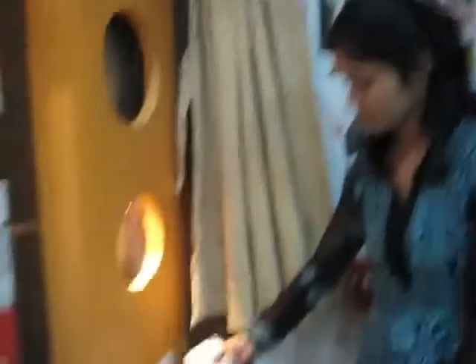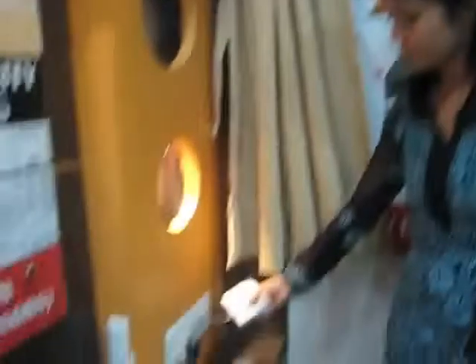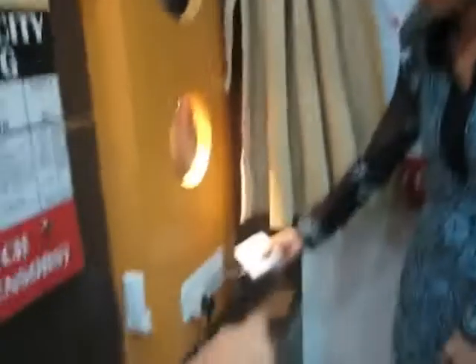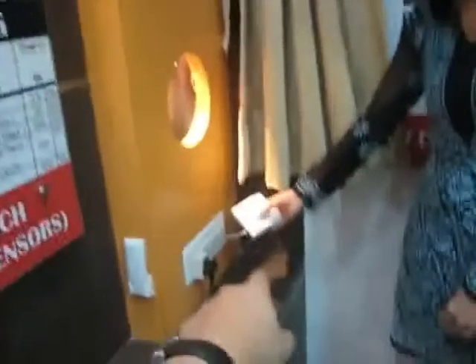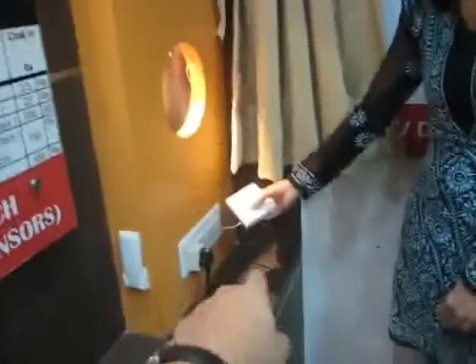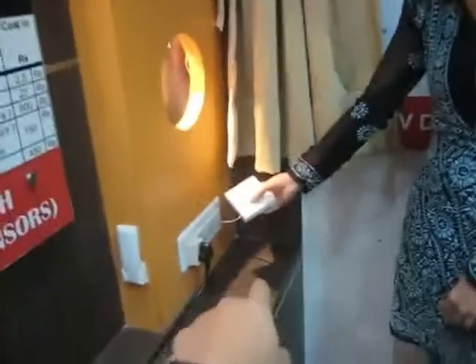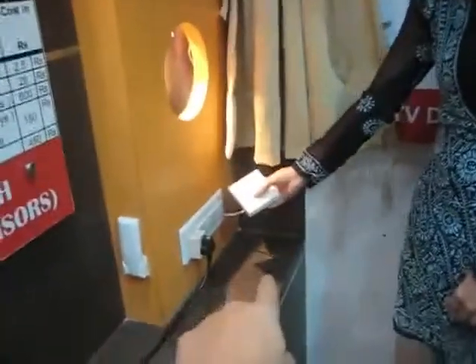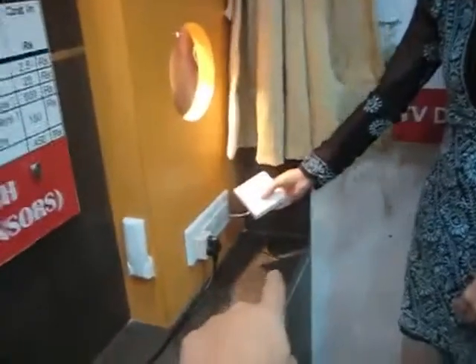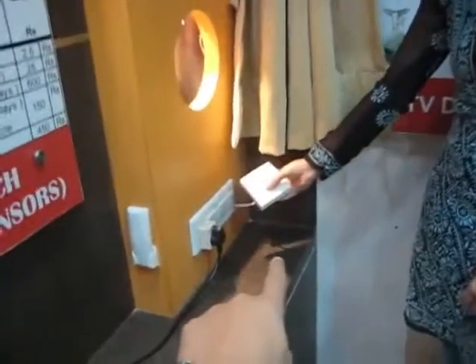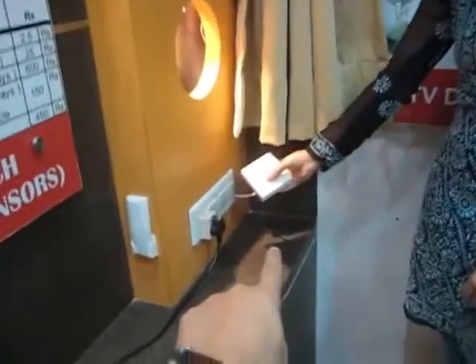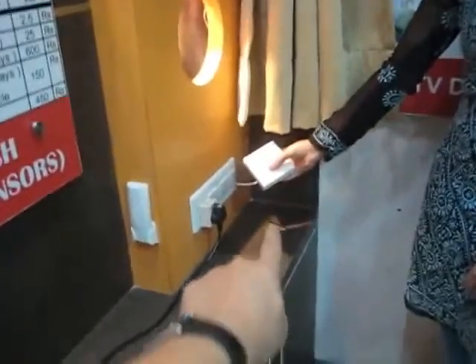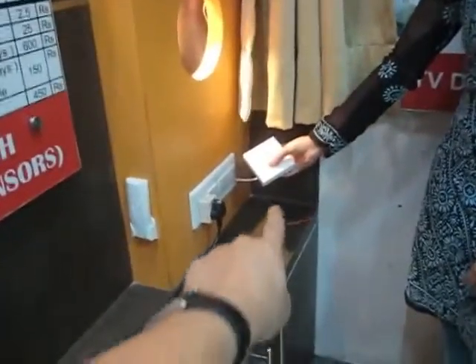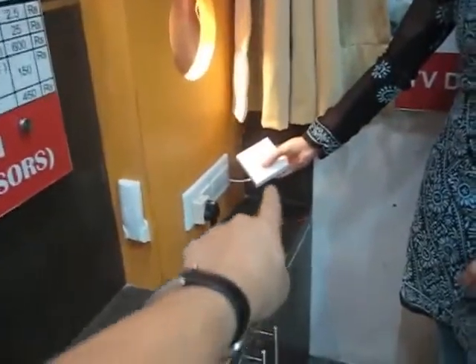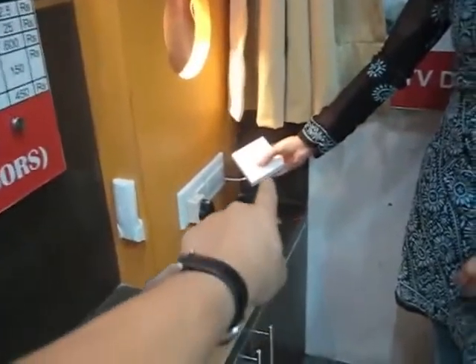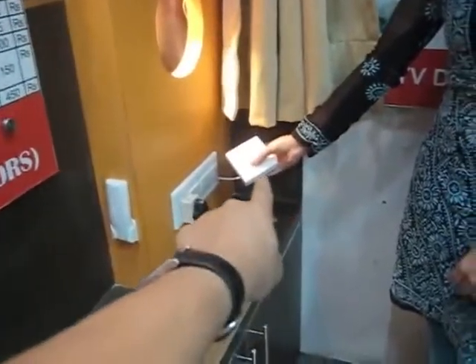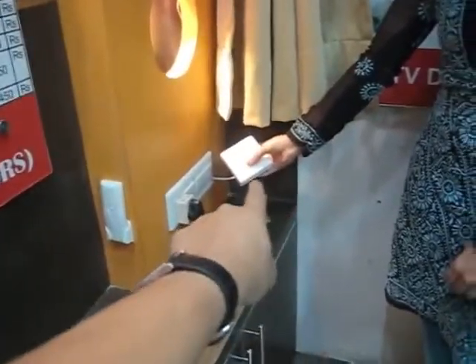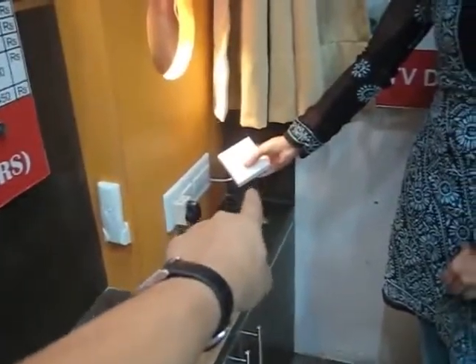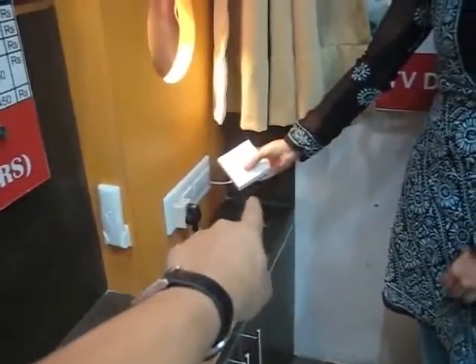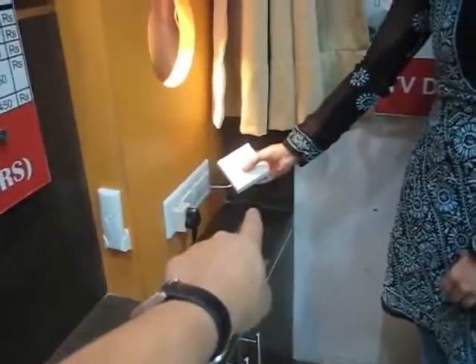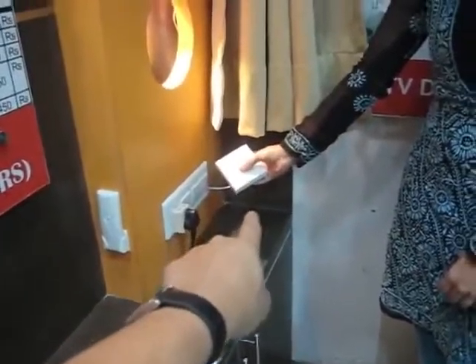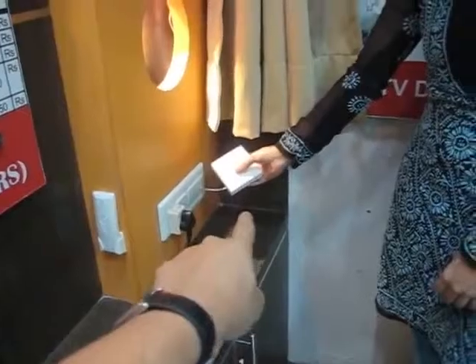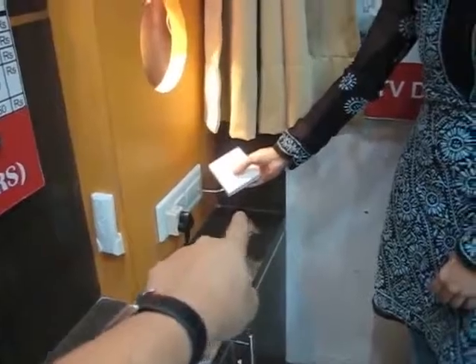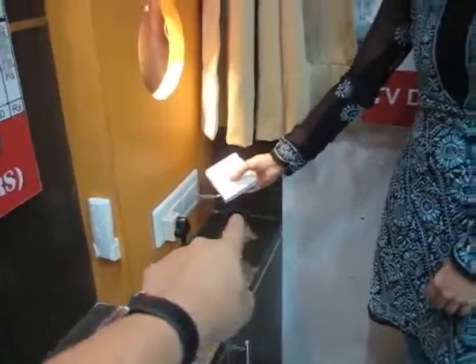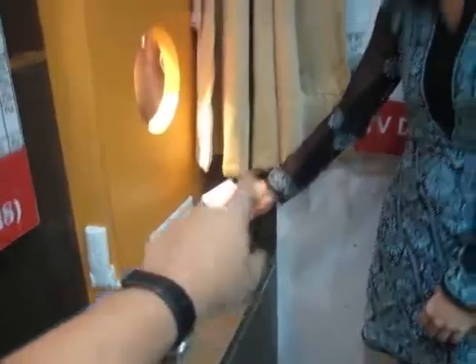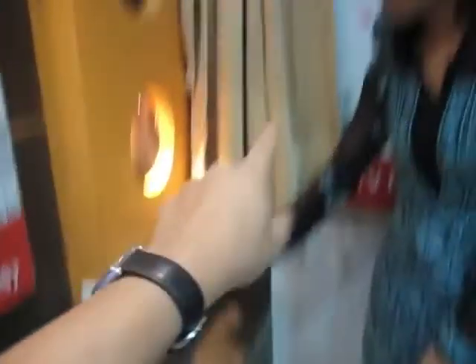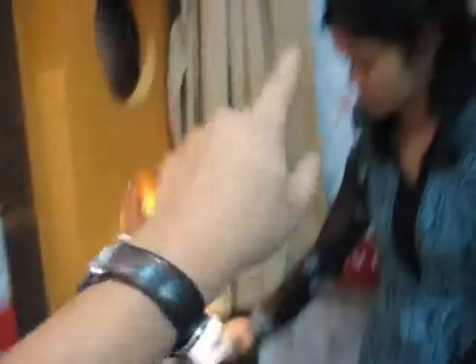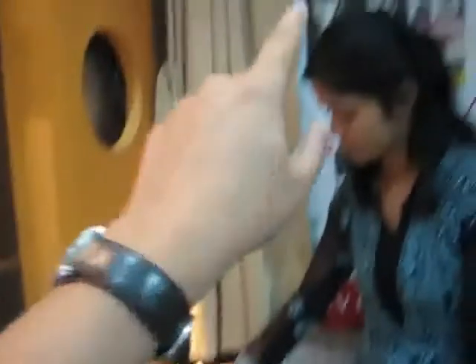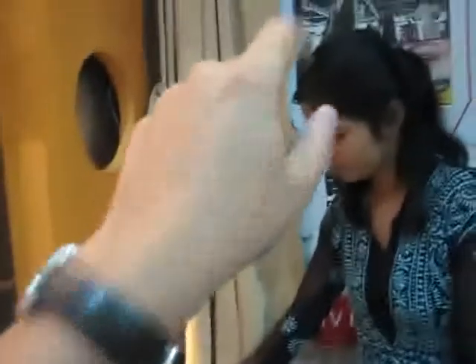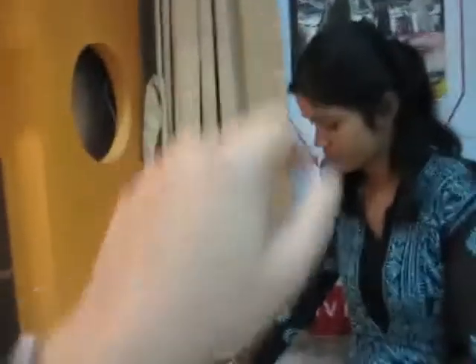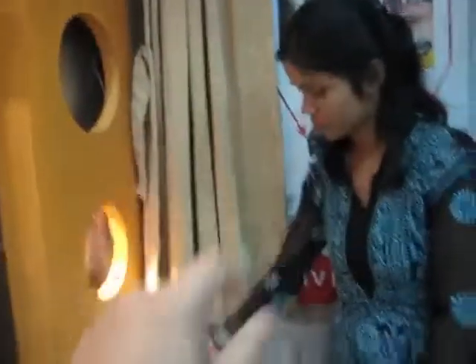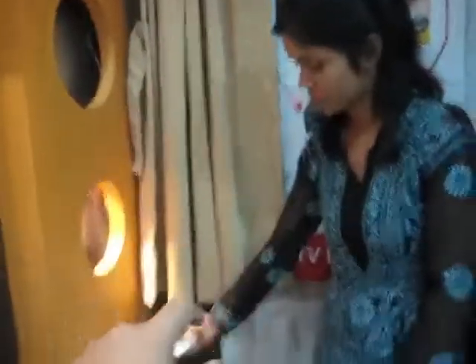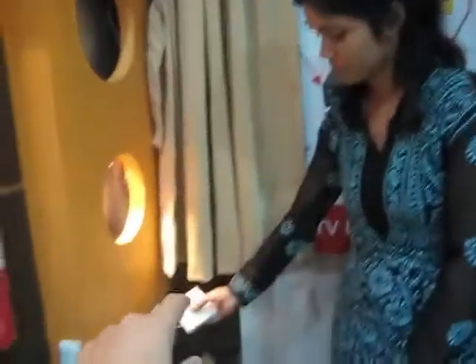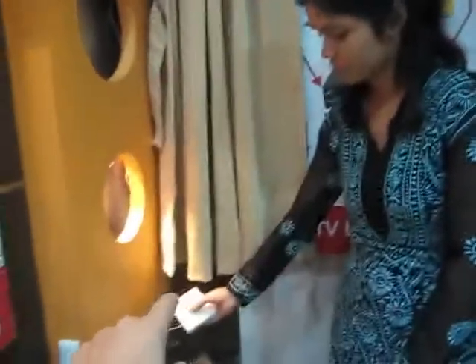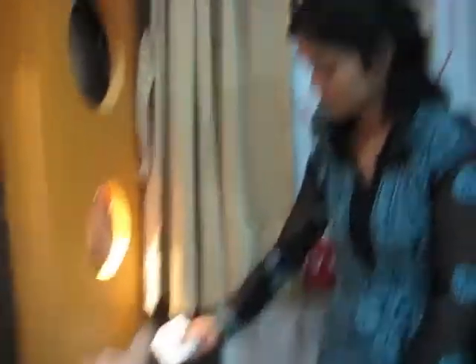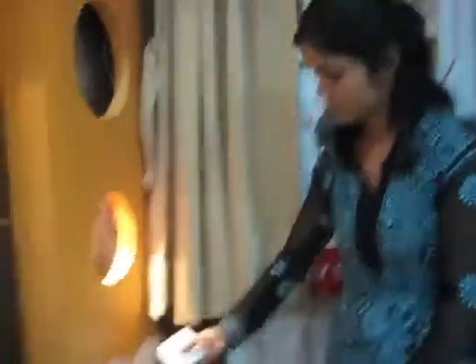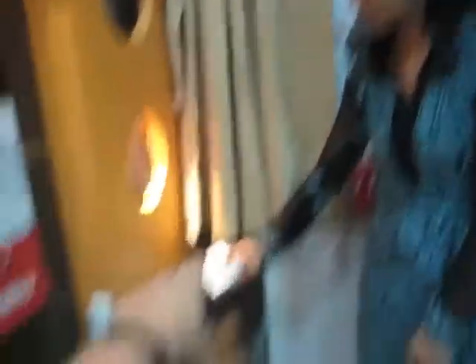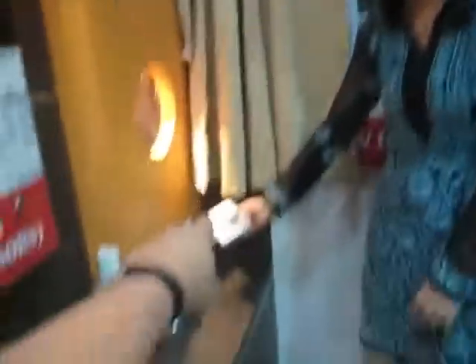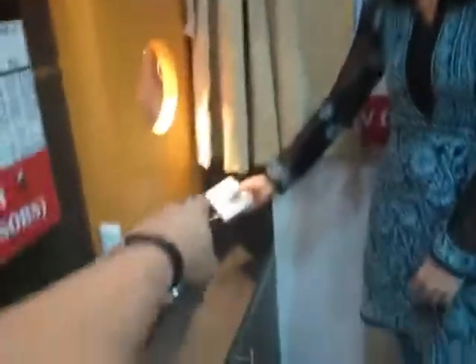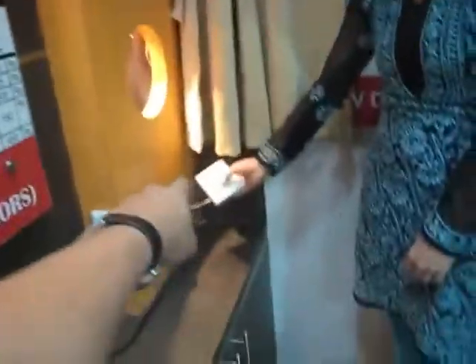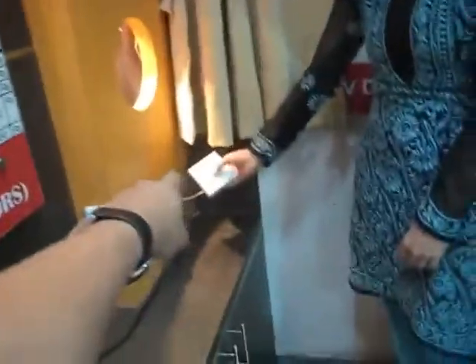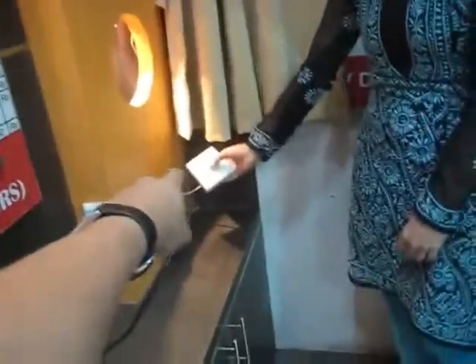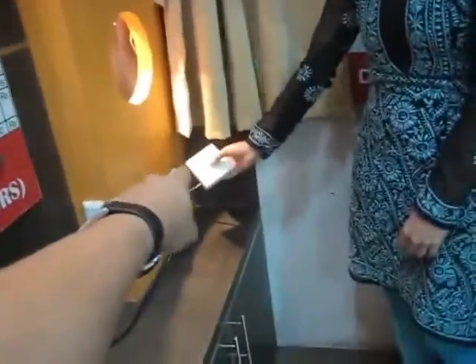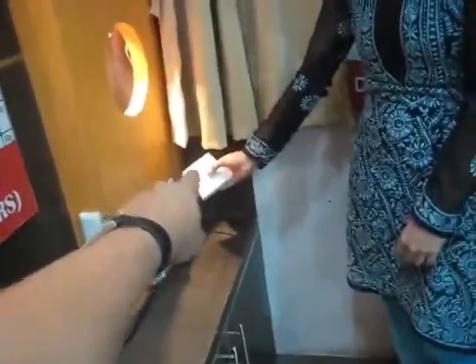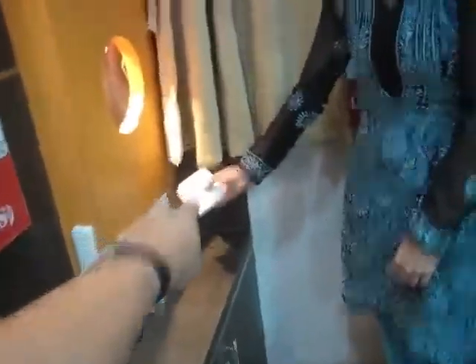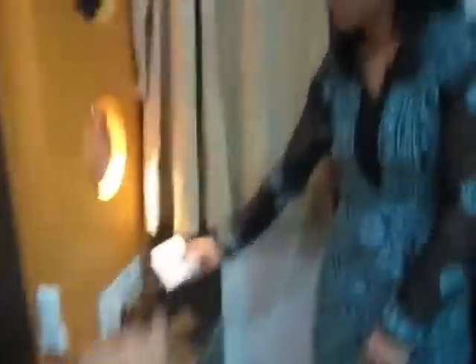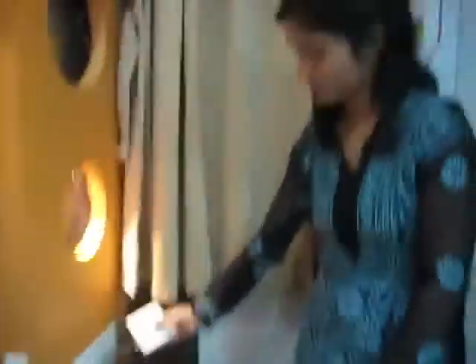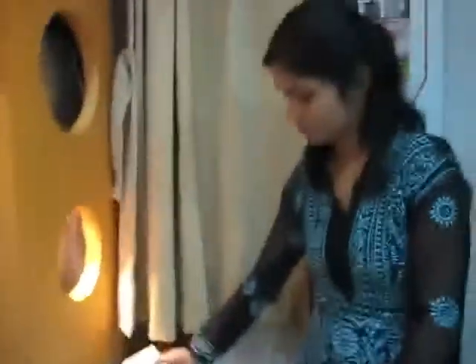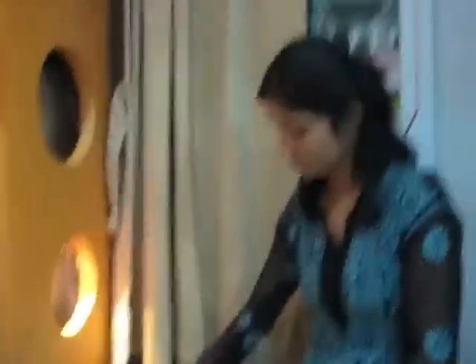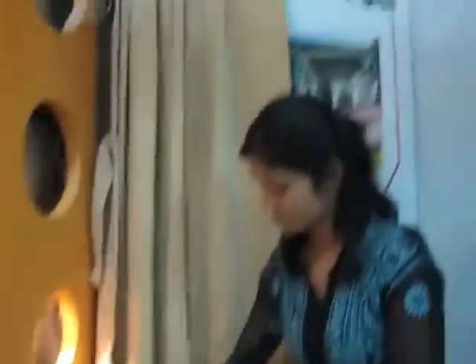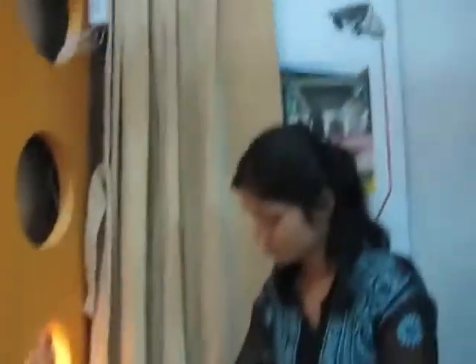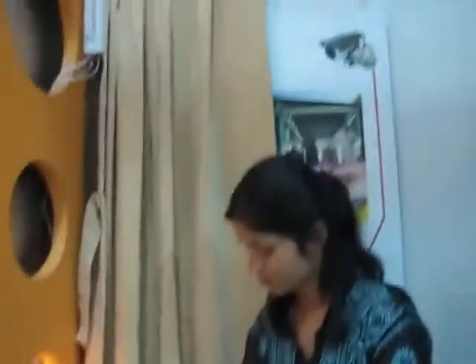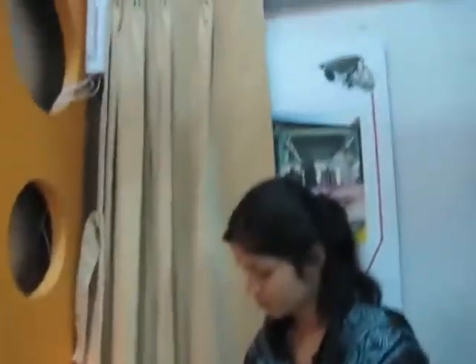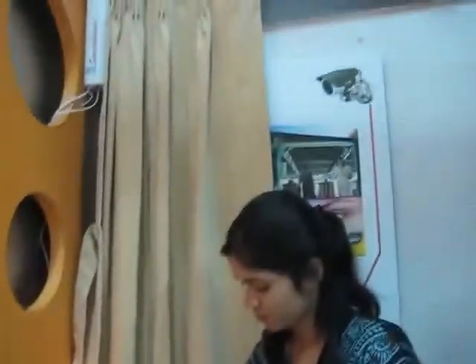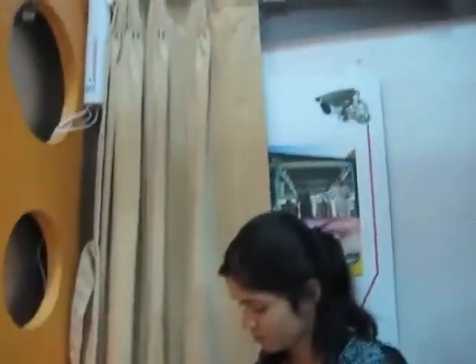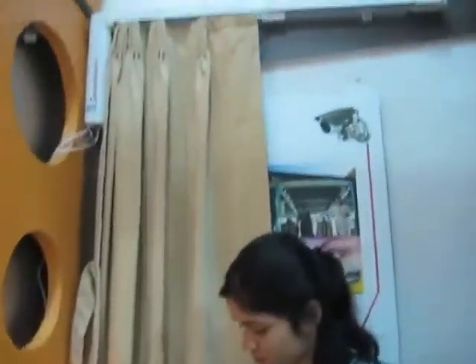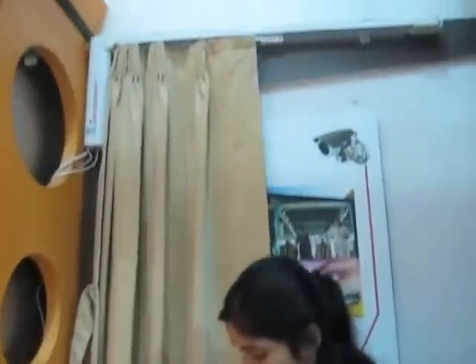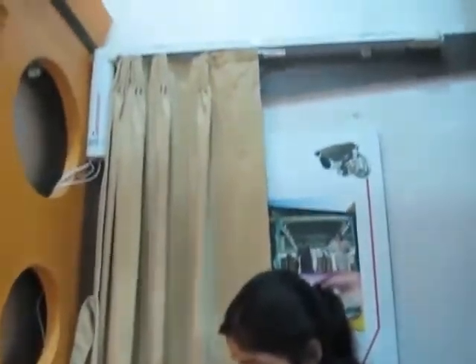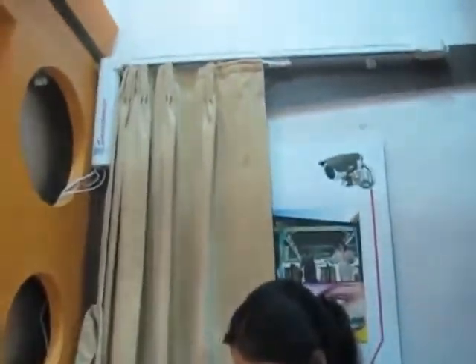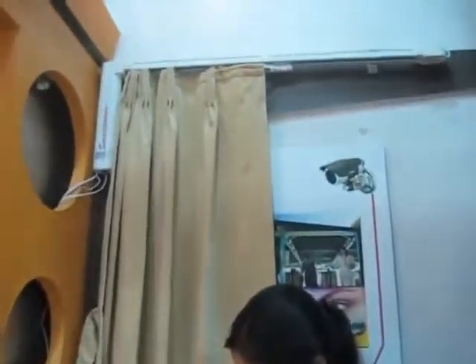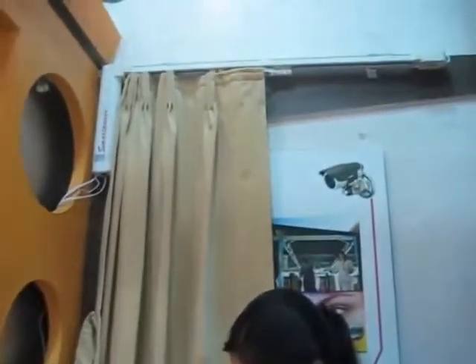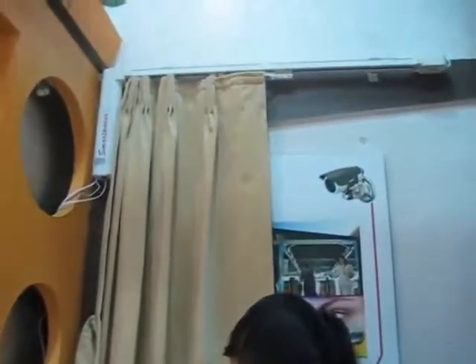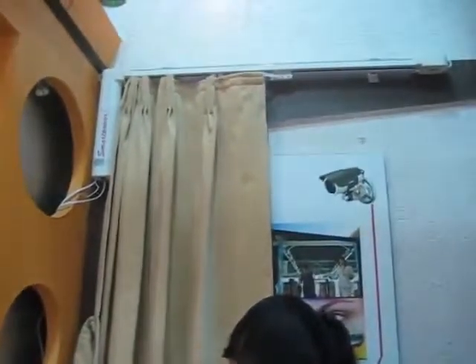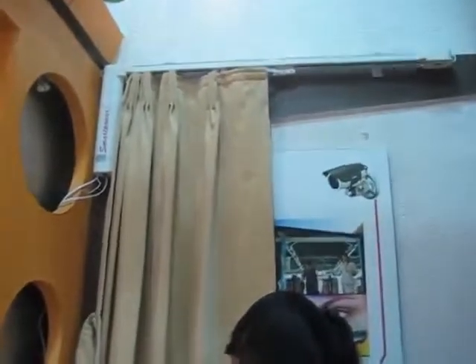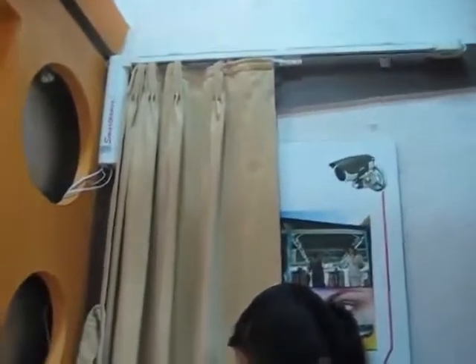When you press the close button, it is closing. In between, if you press the stop button, it will stop.